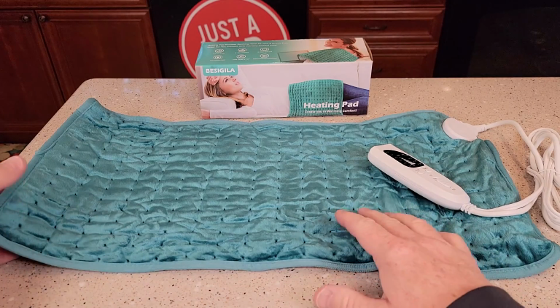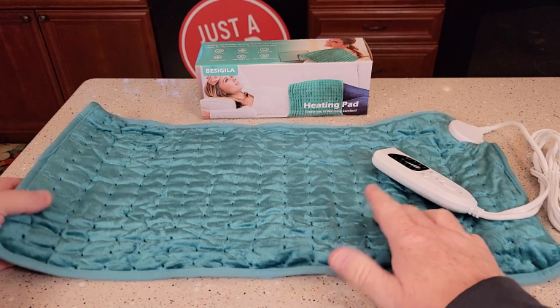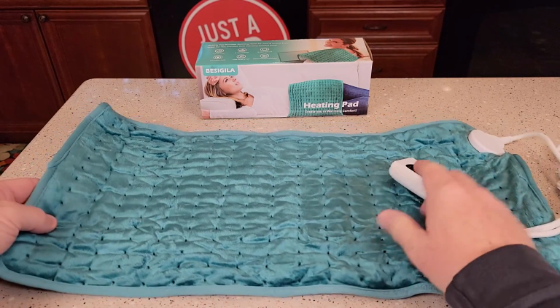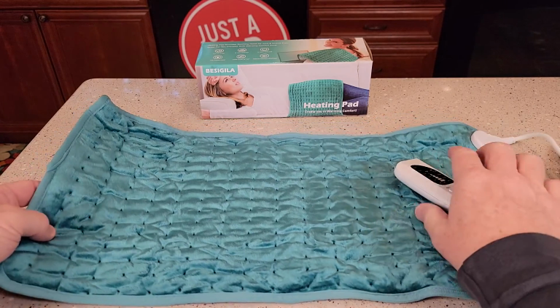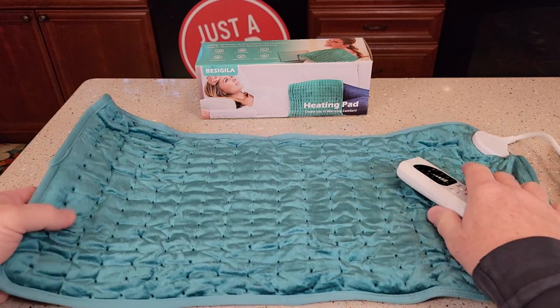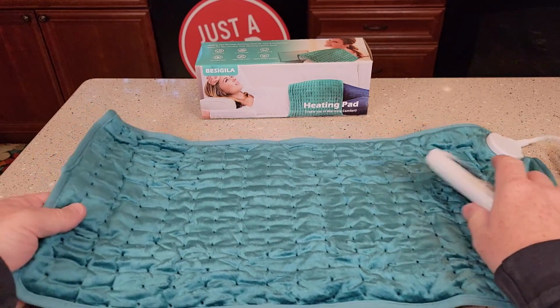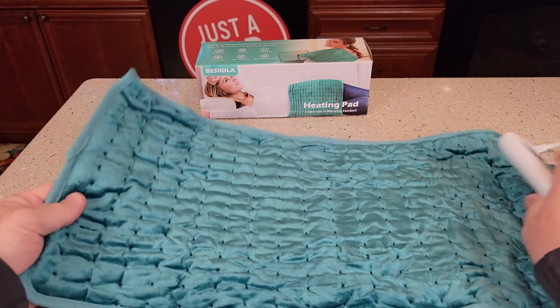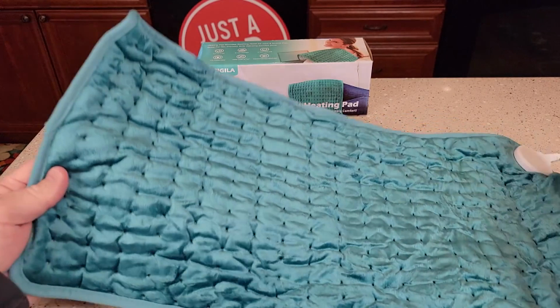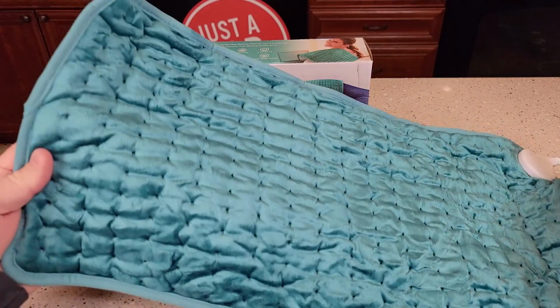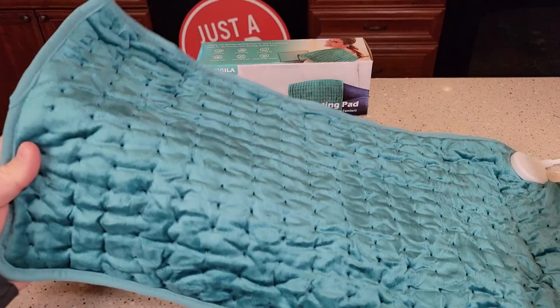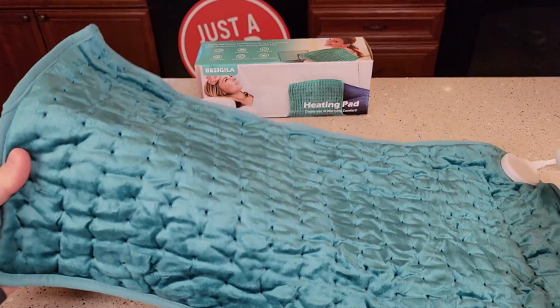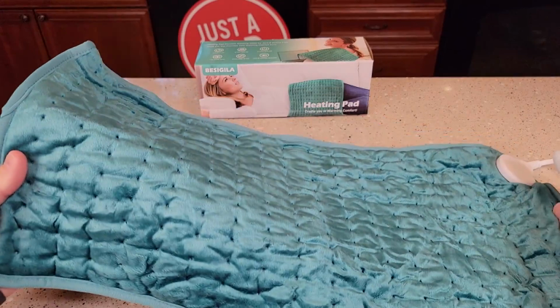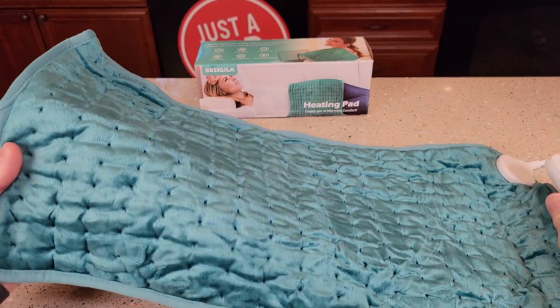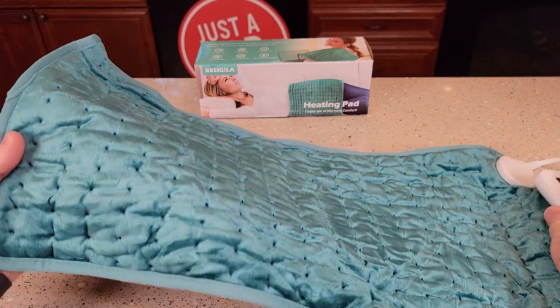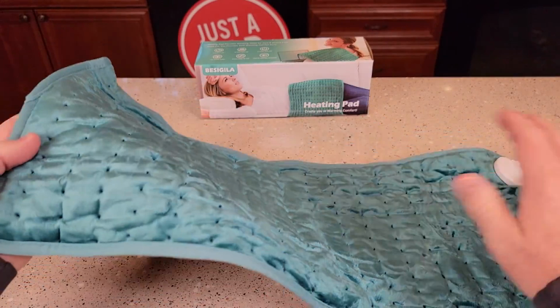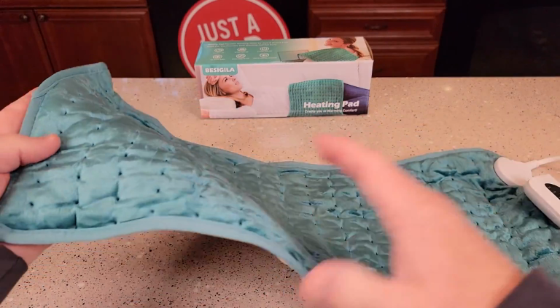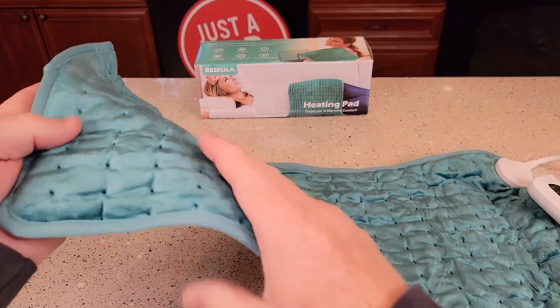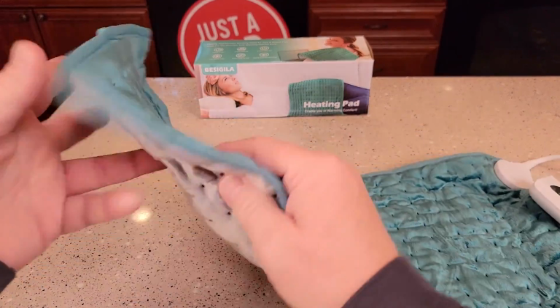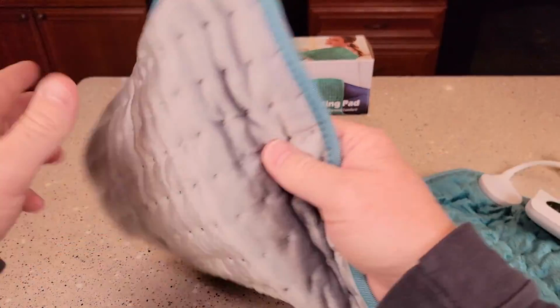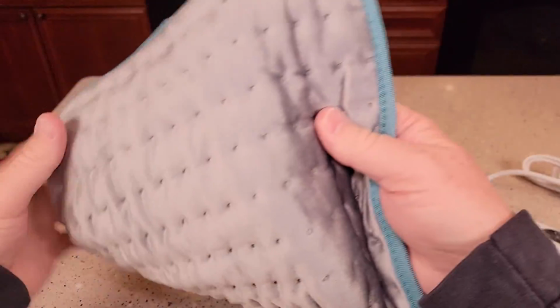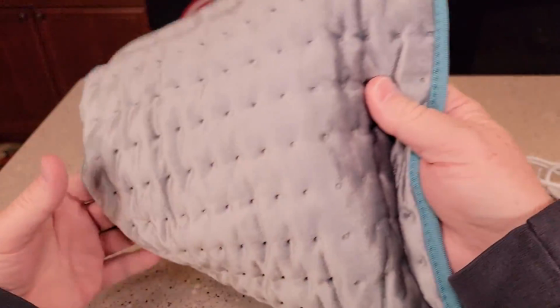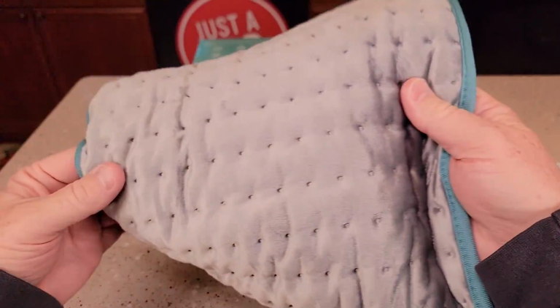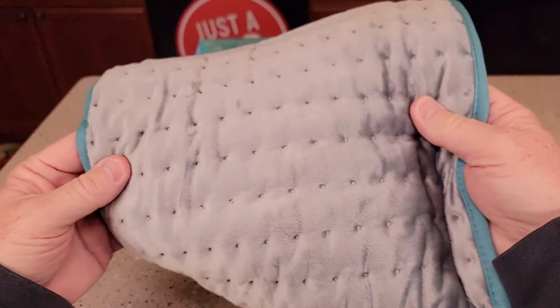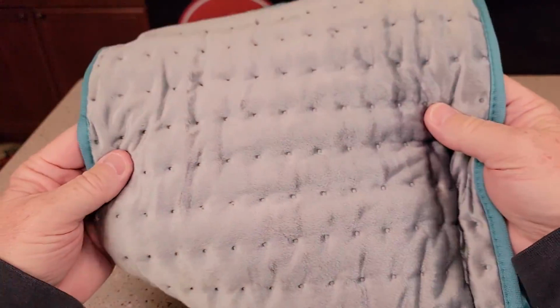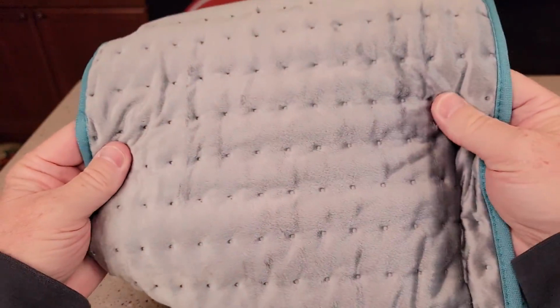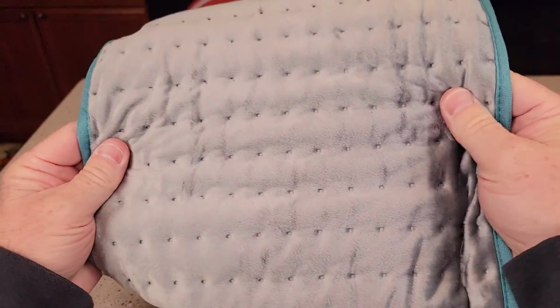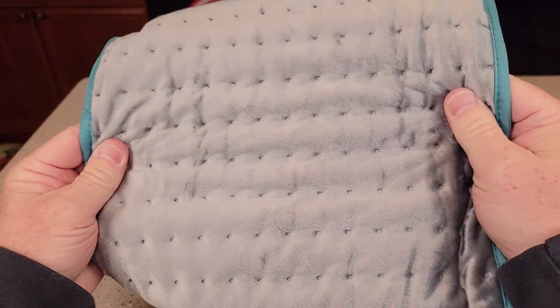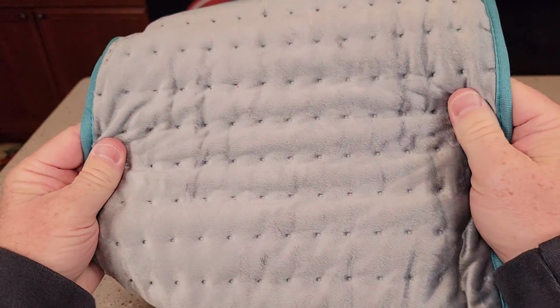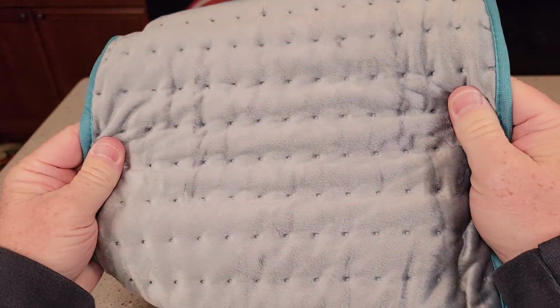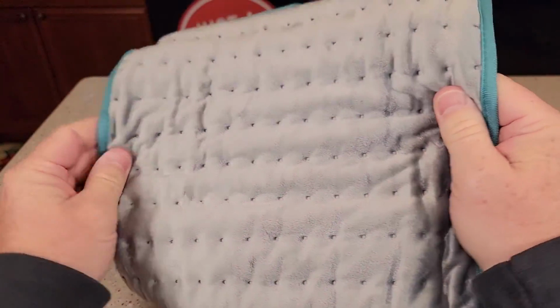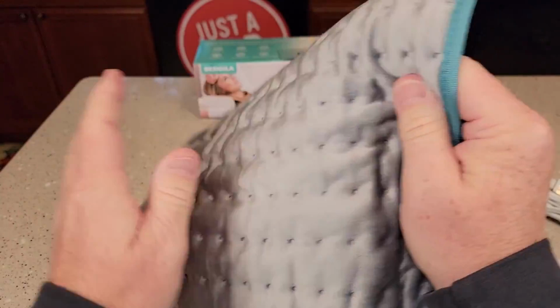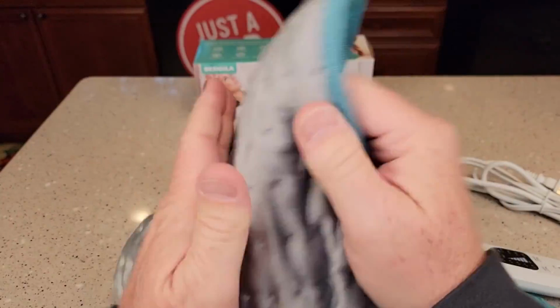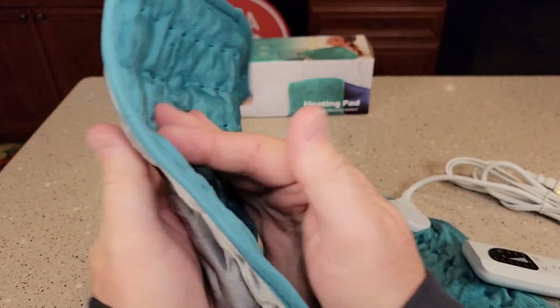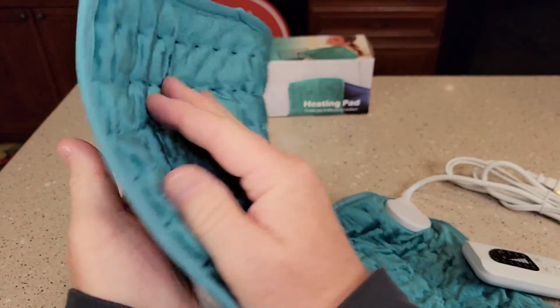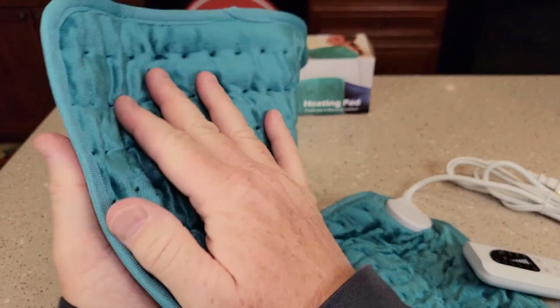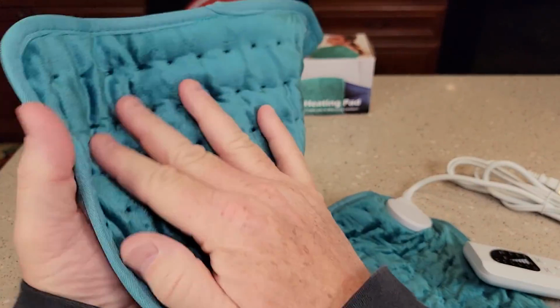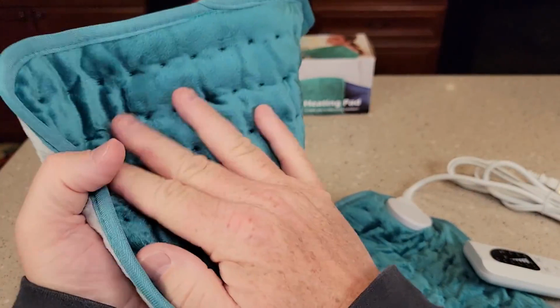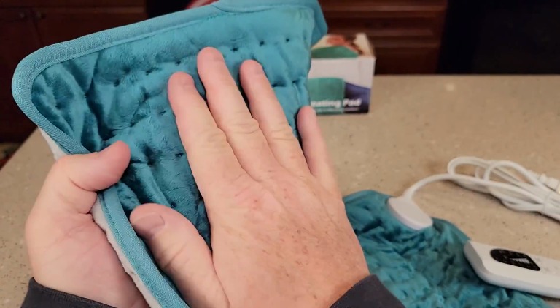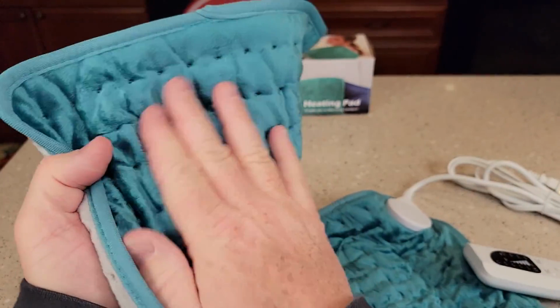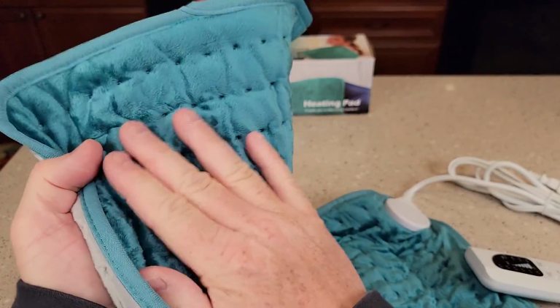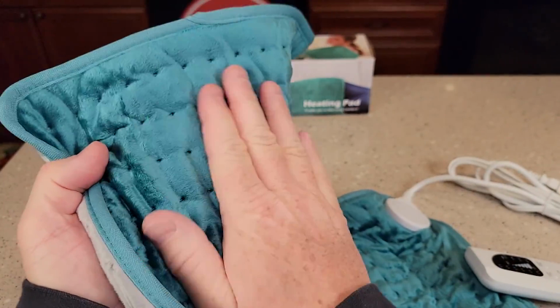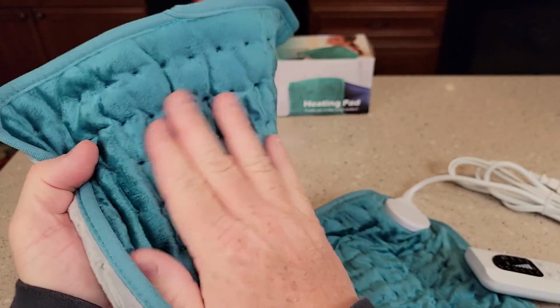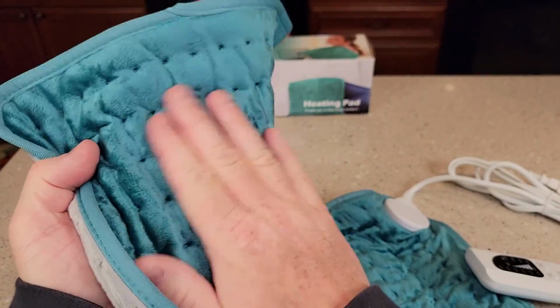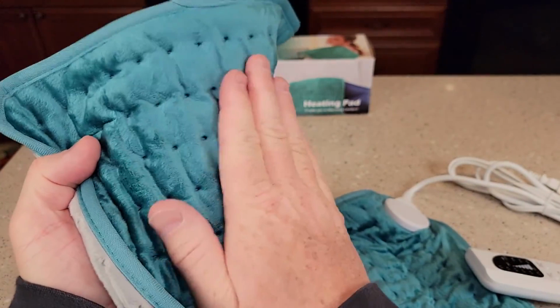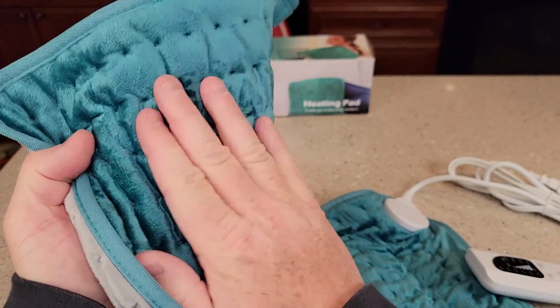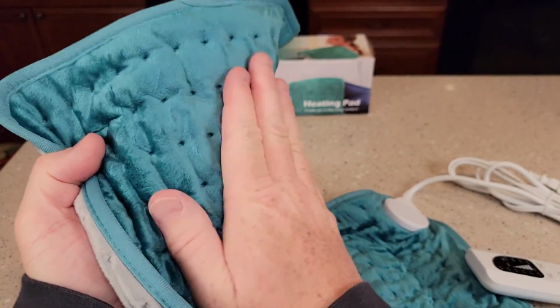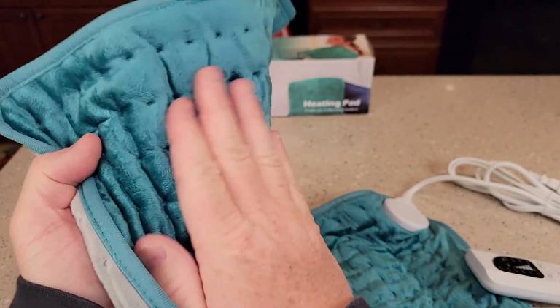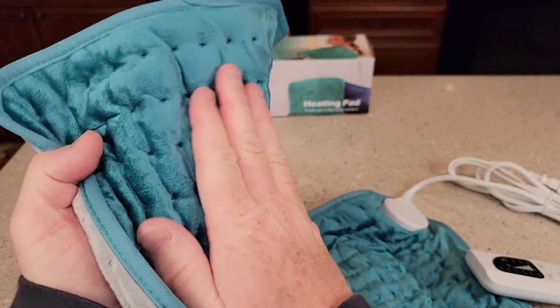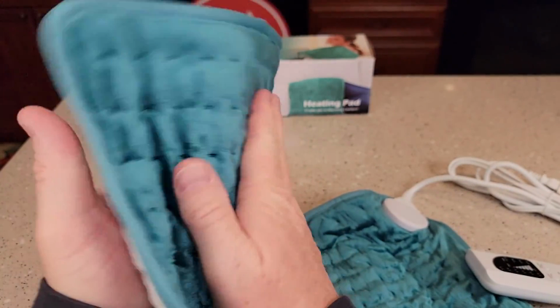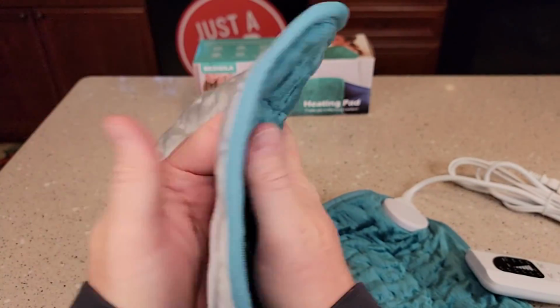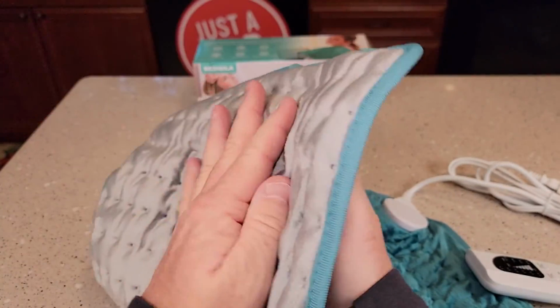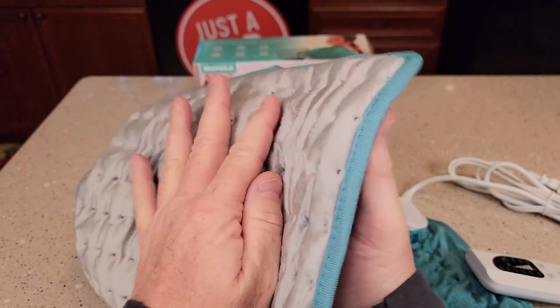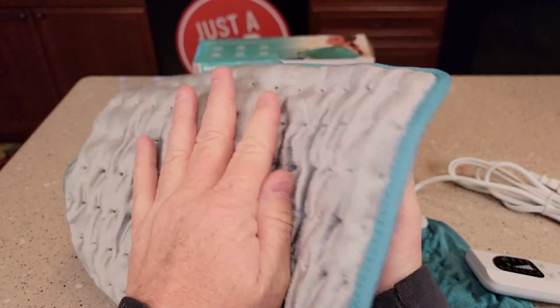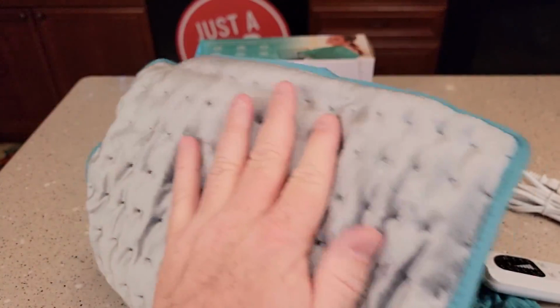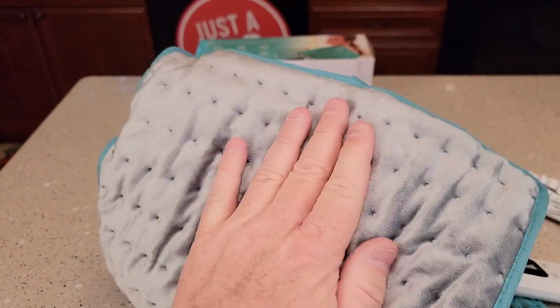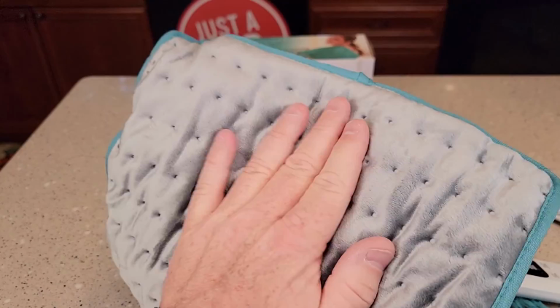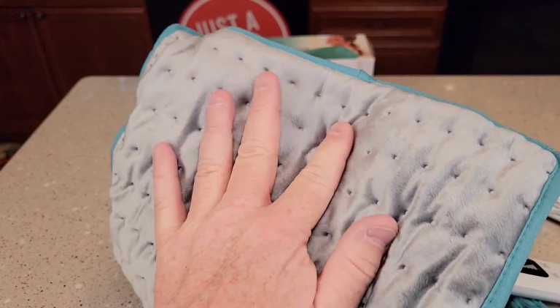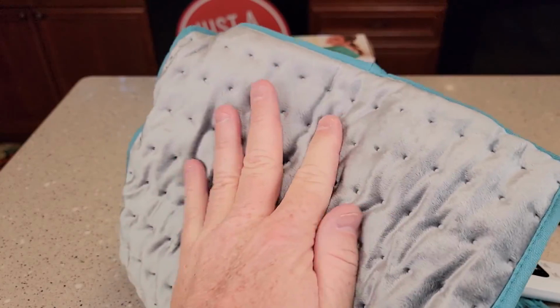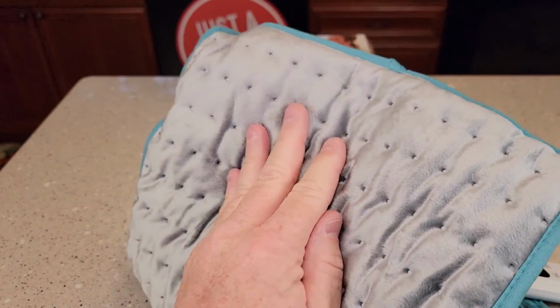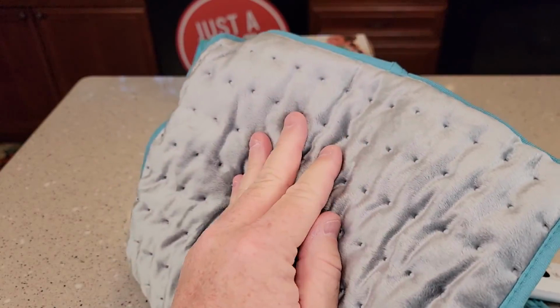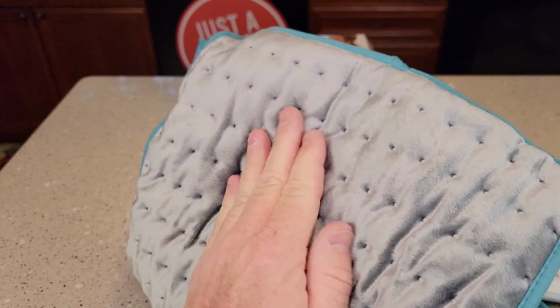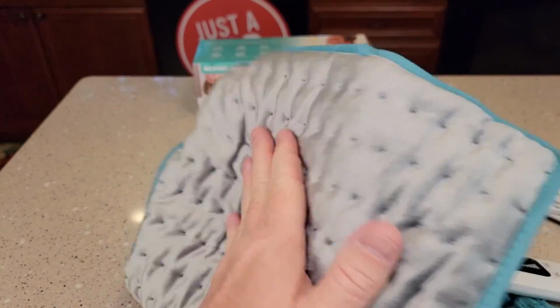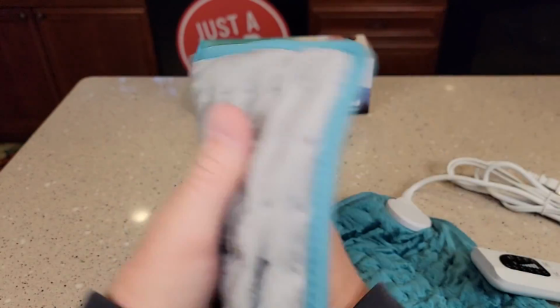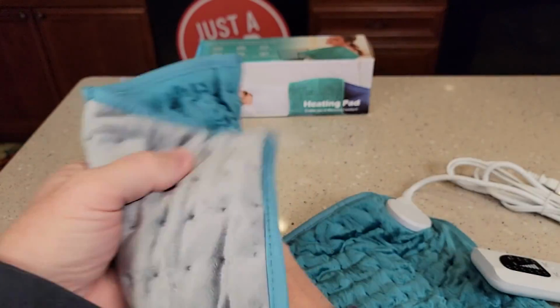So it feels really nice. Here's what the back side looks like. You can use this side against your skin or this side.